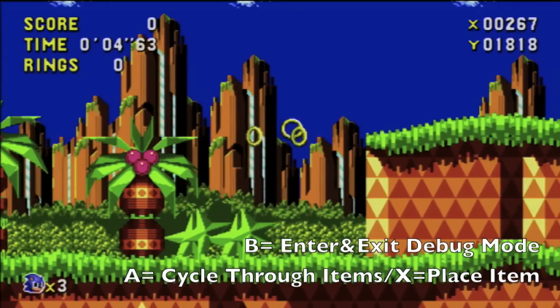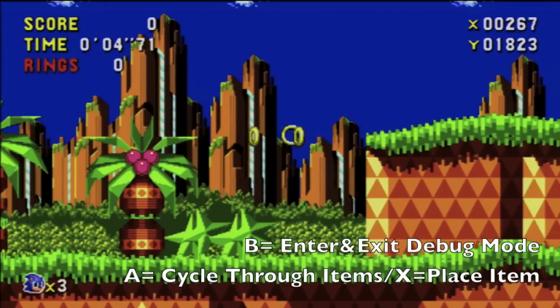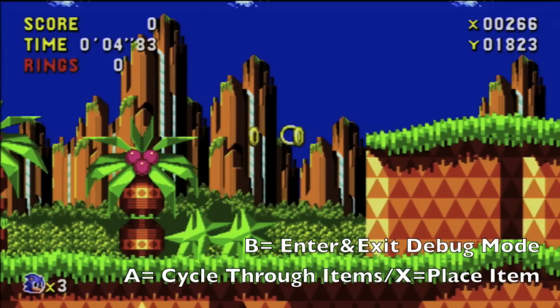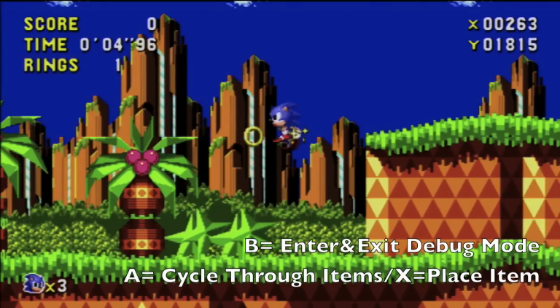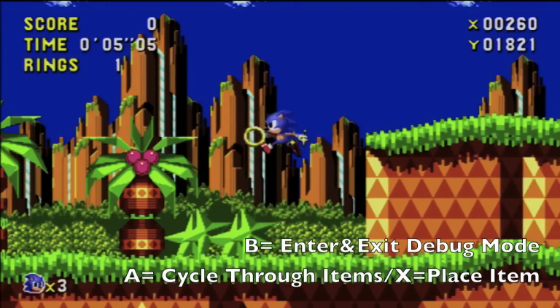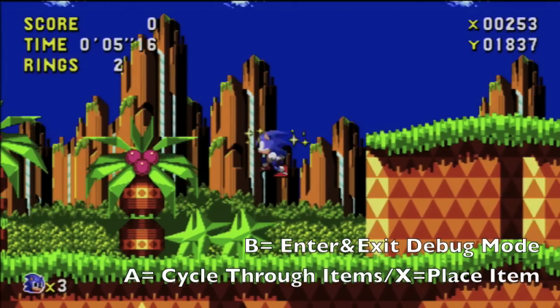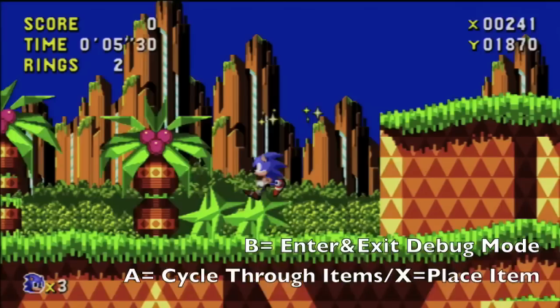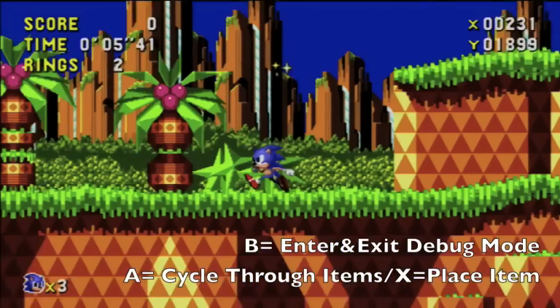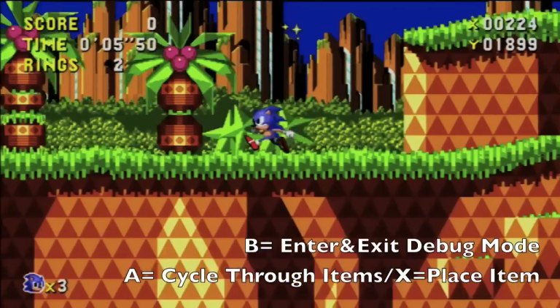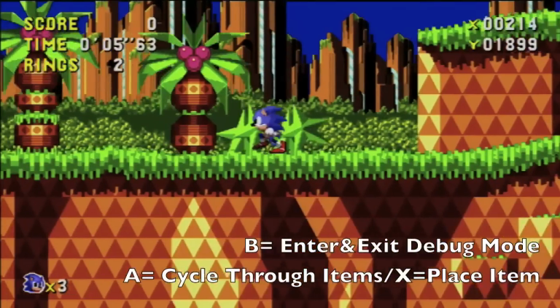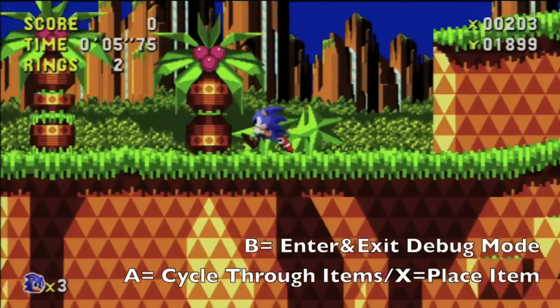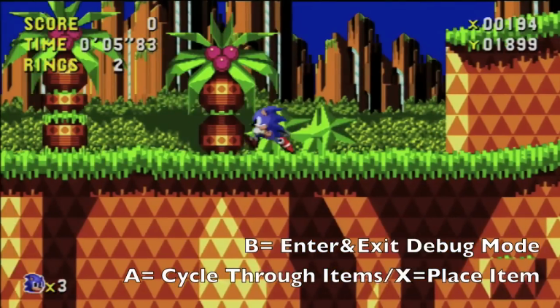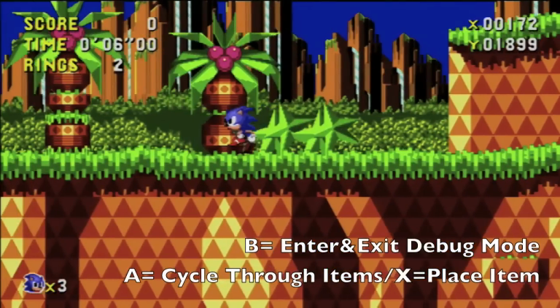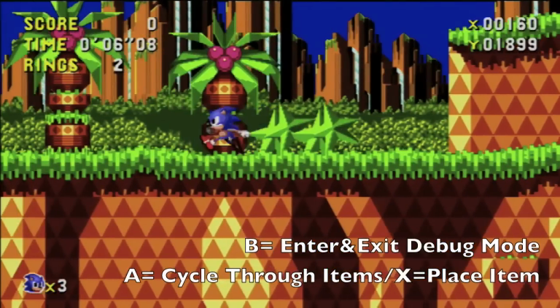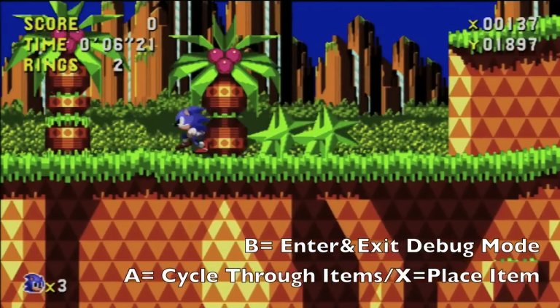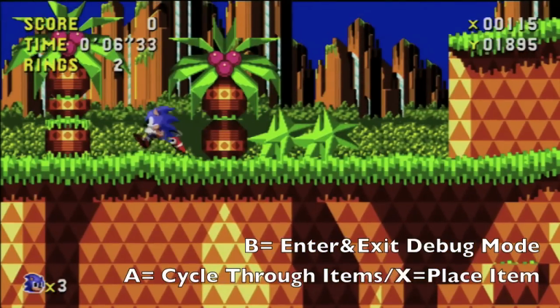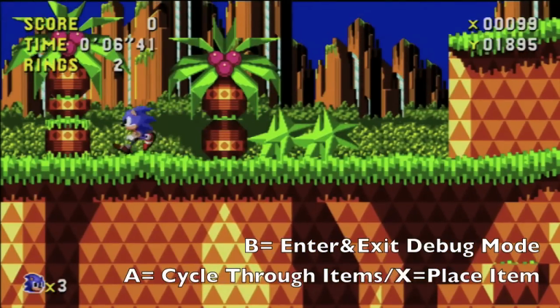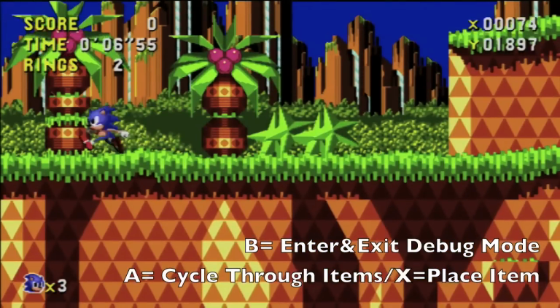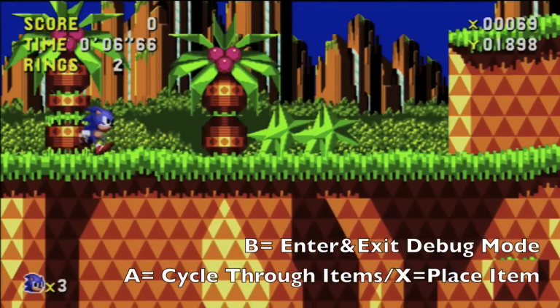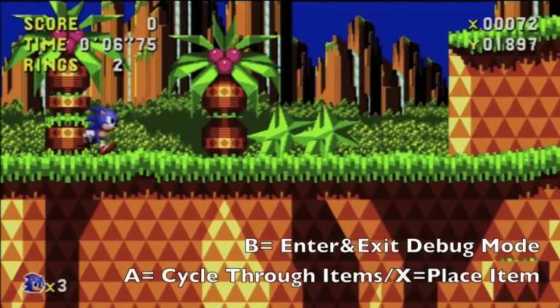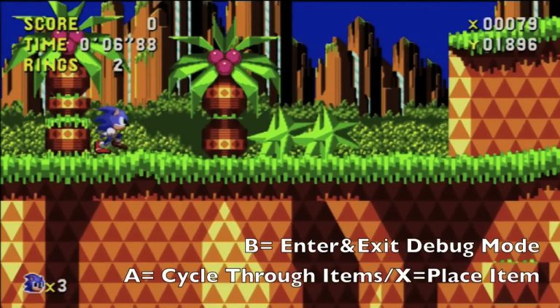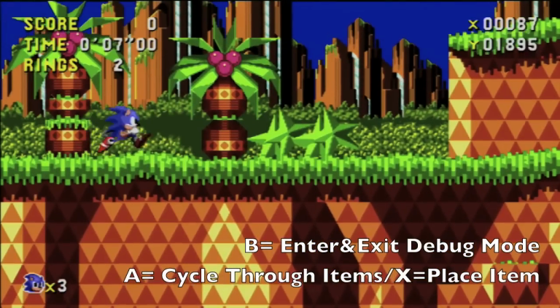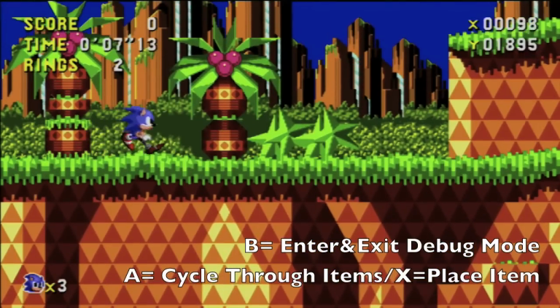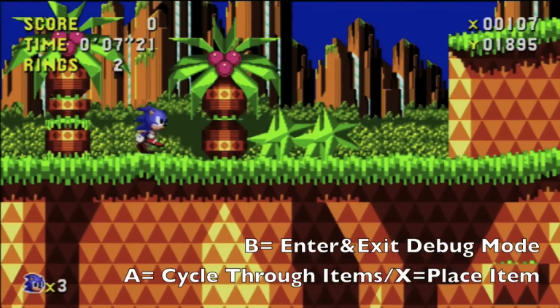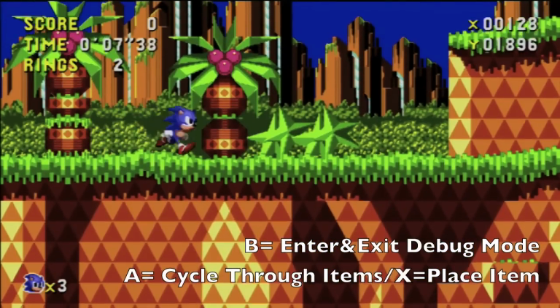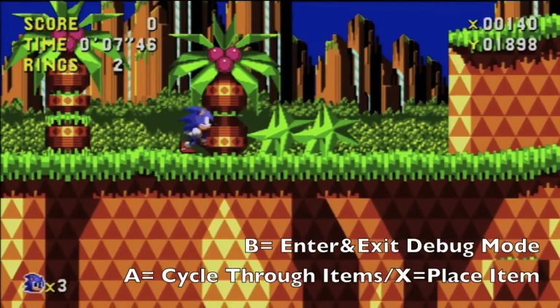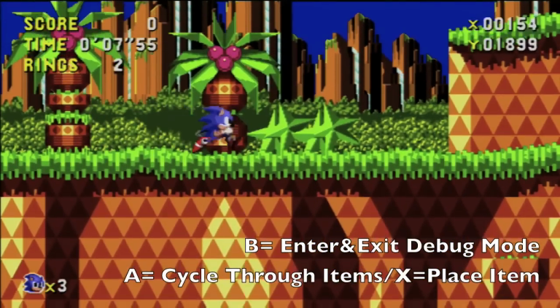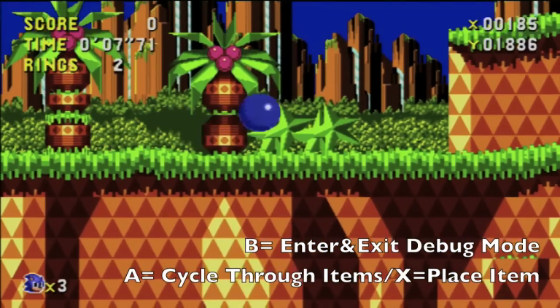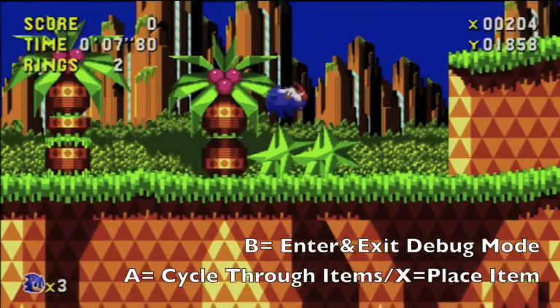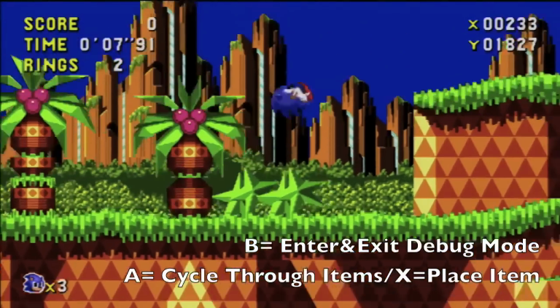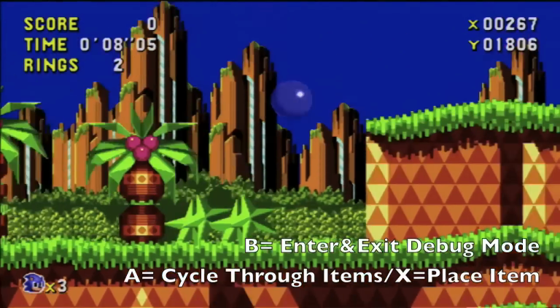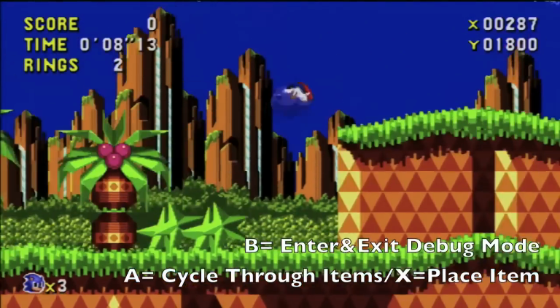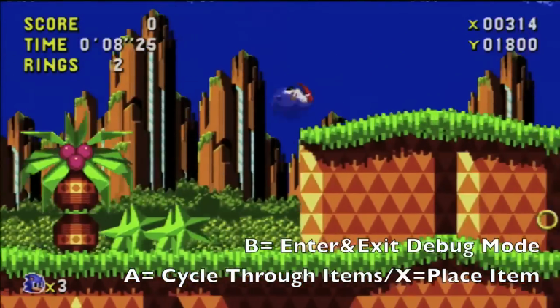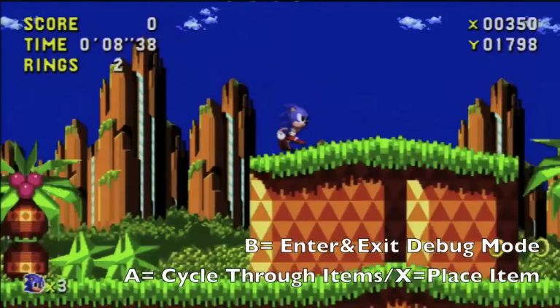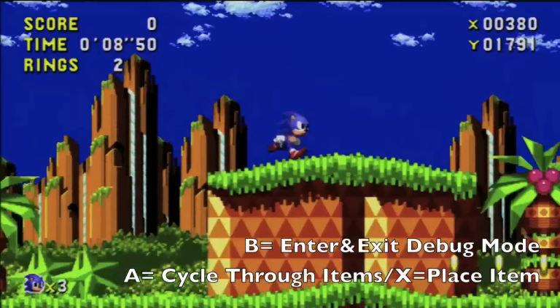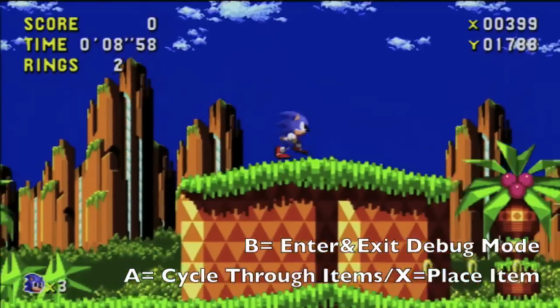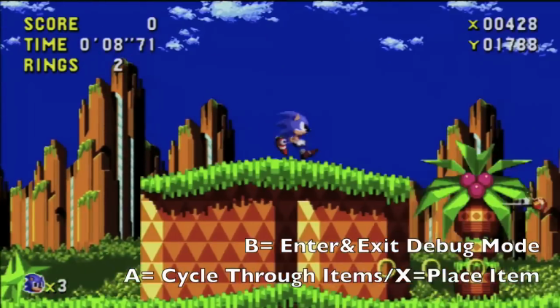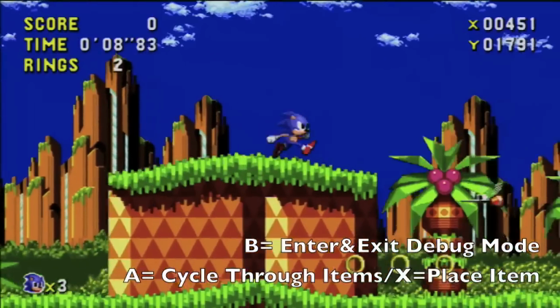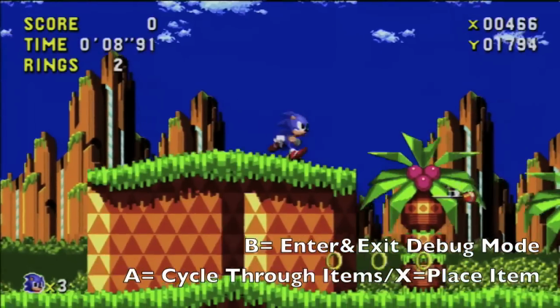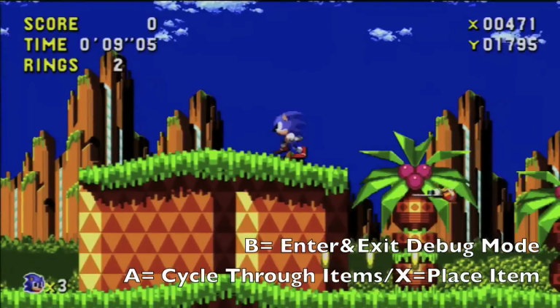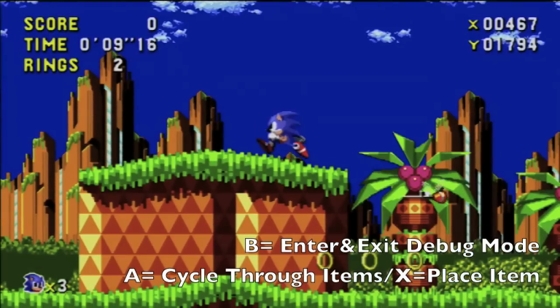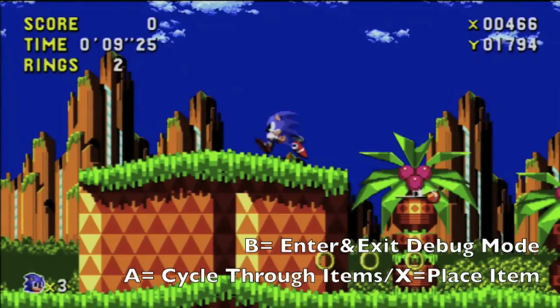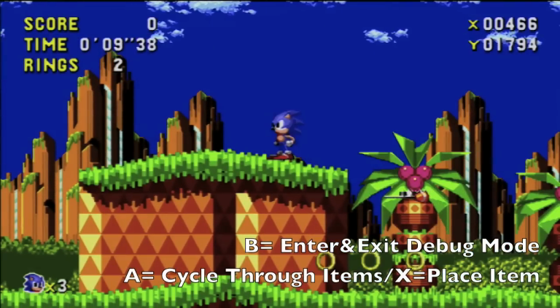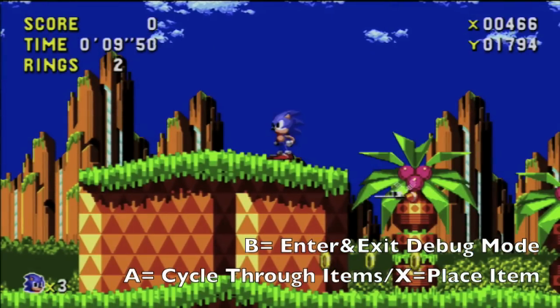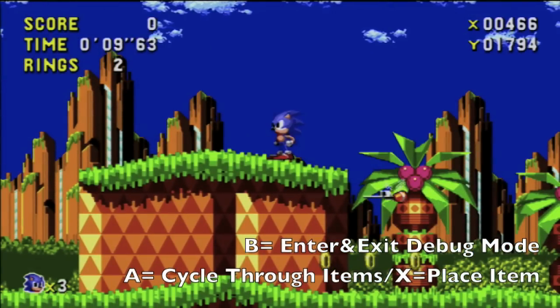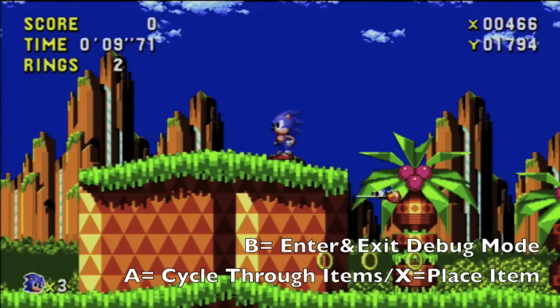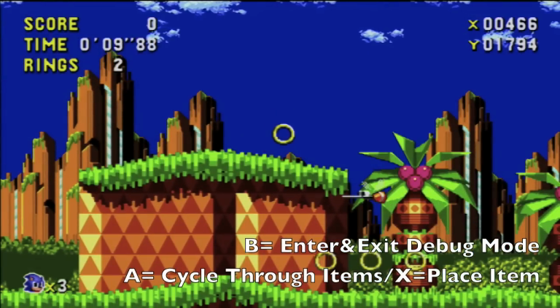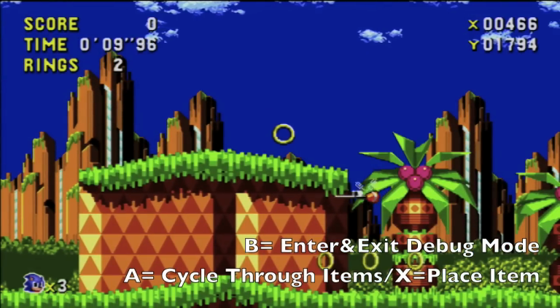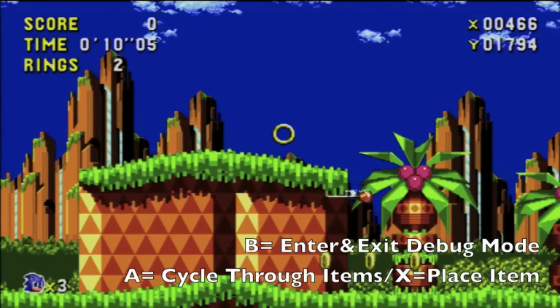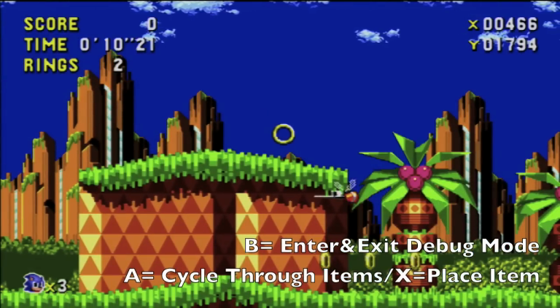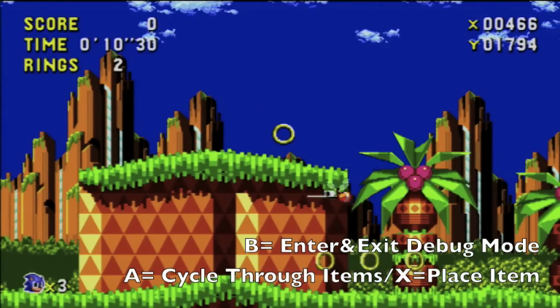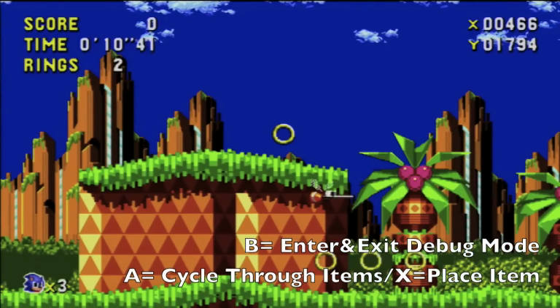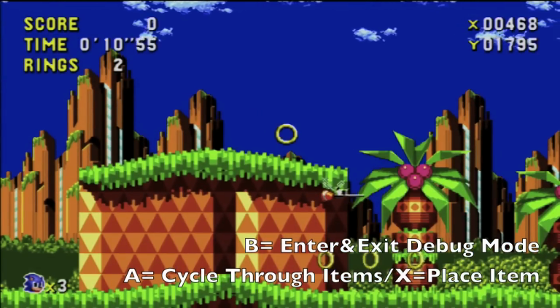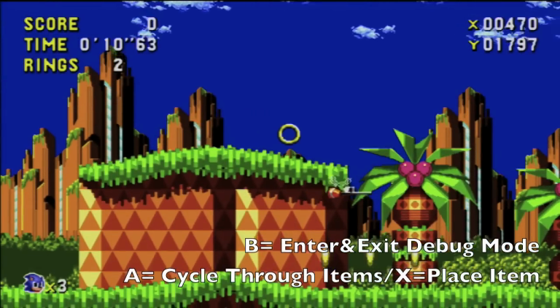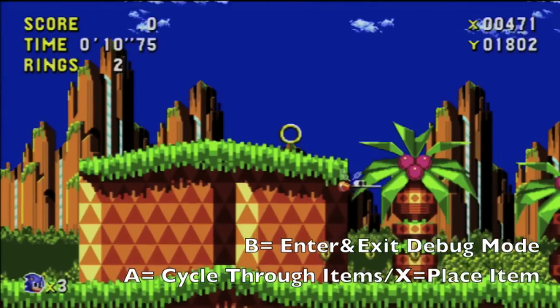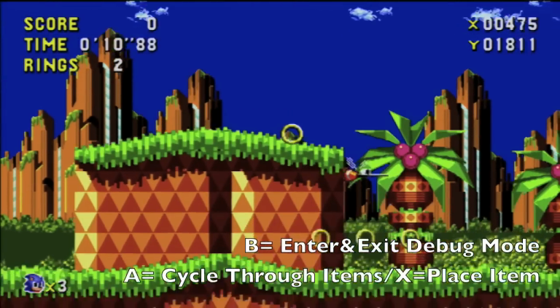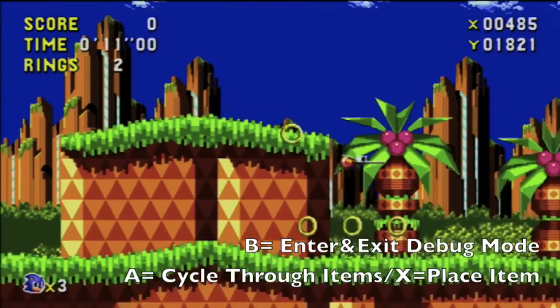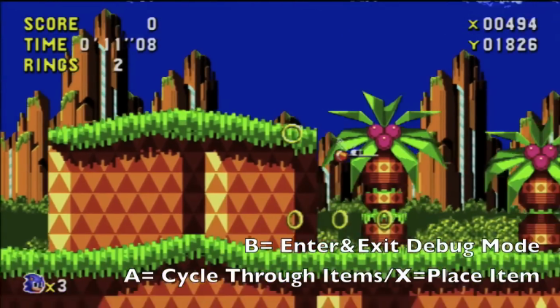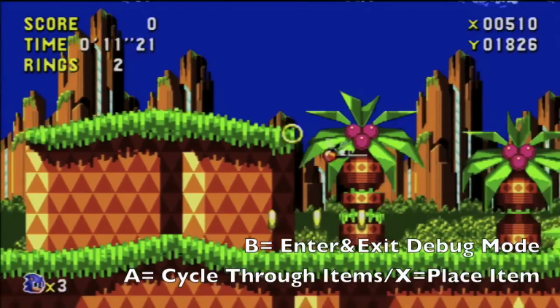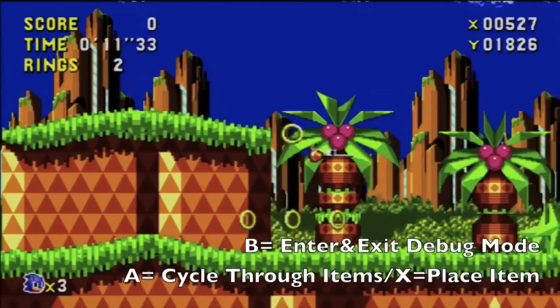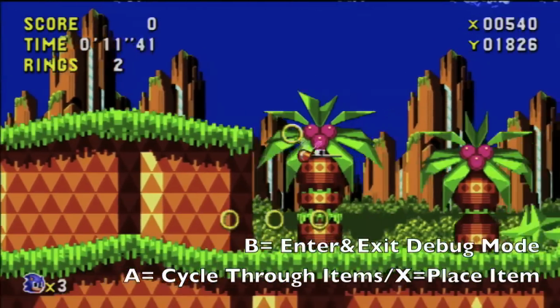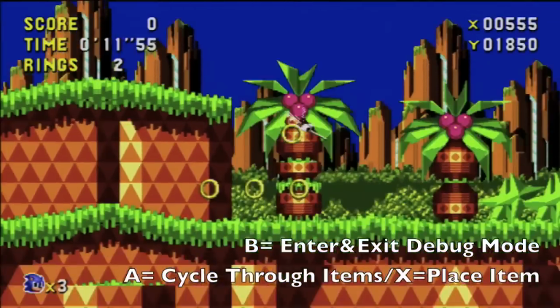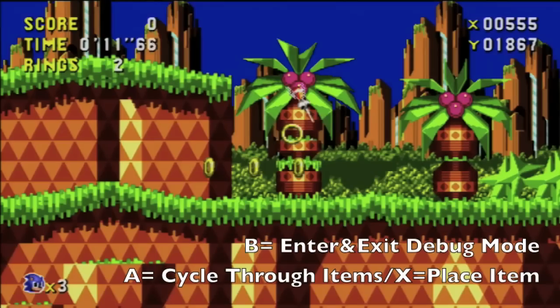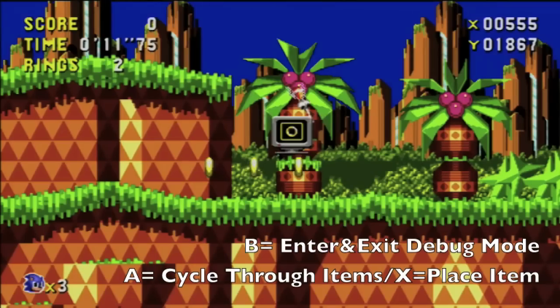The controls are really simple: B to enter and exit debug mode, A to cycle through all the items that you can place down, and X places them.